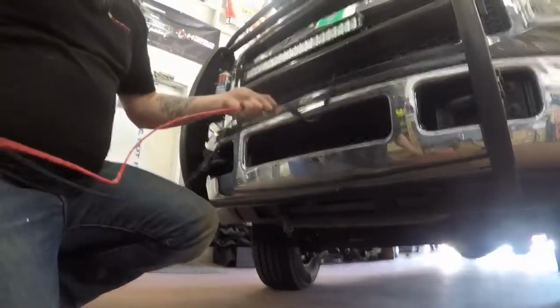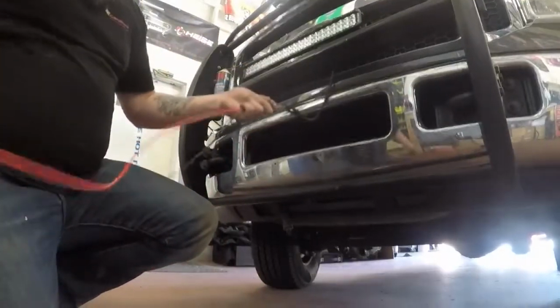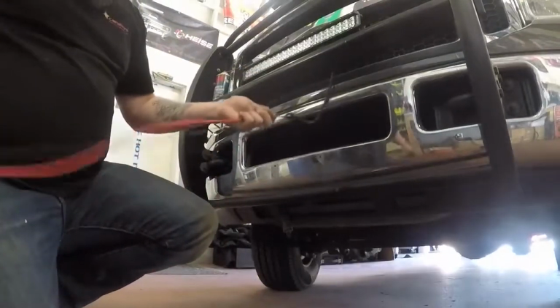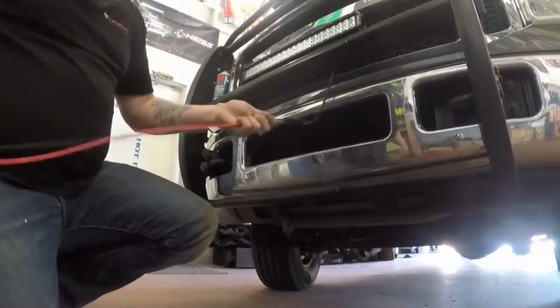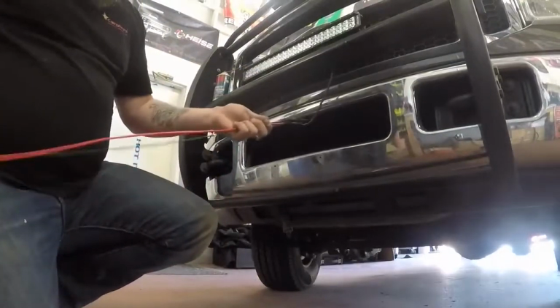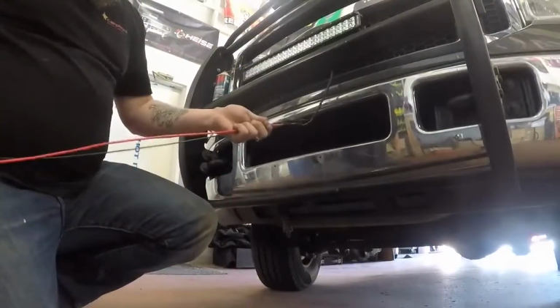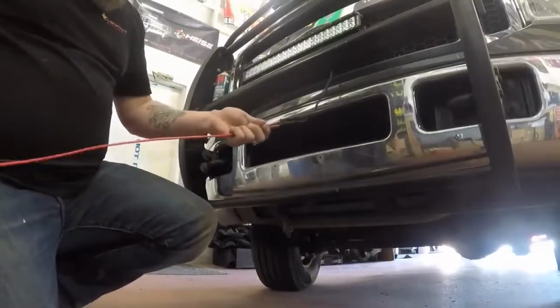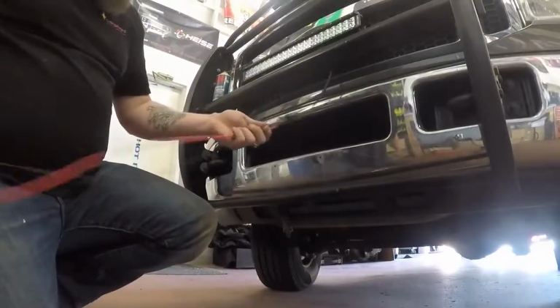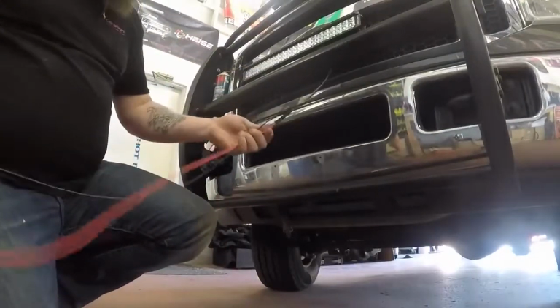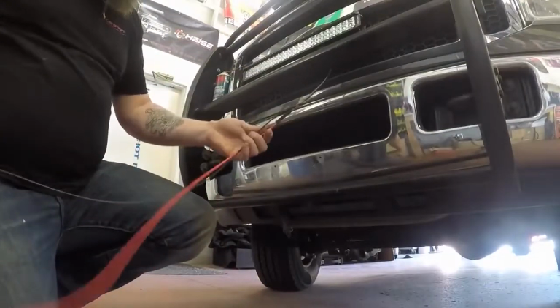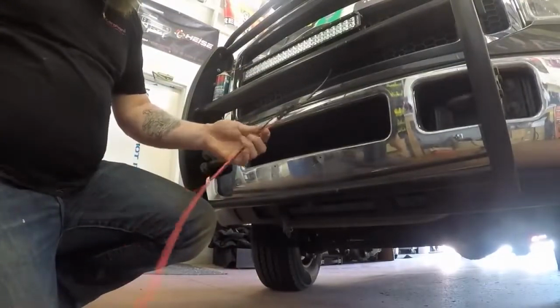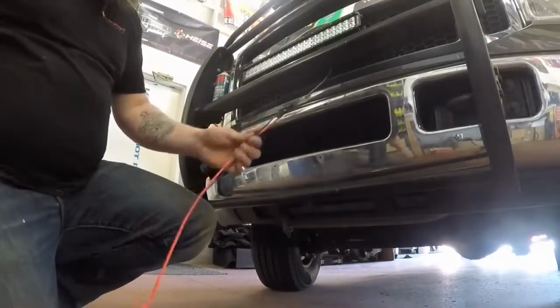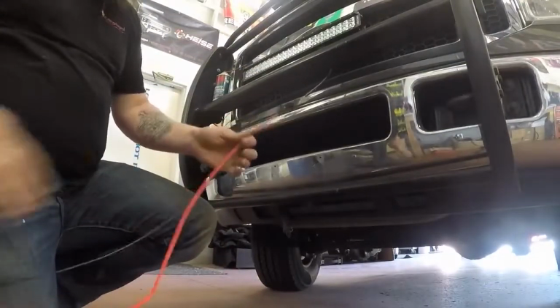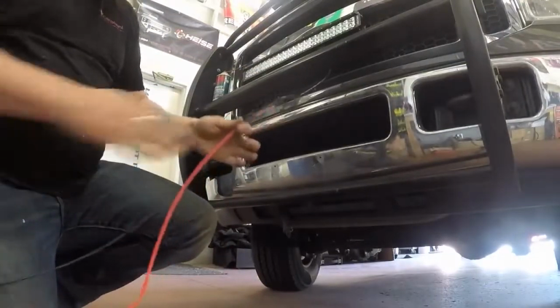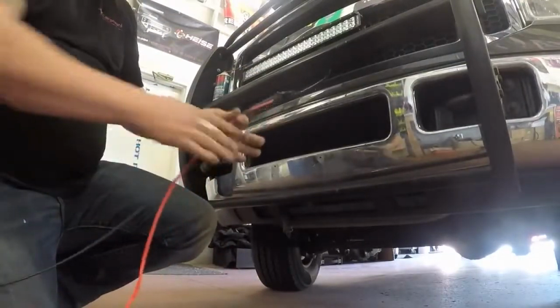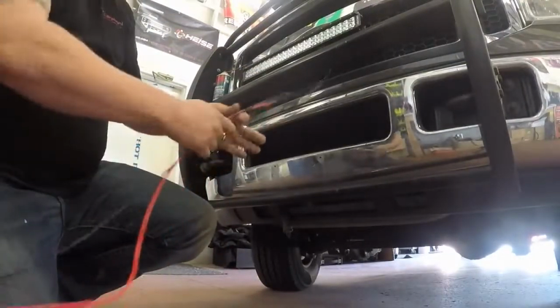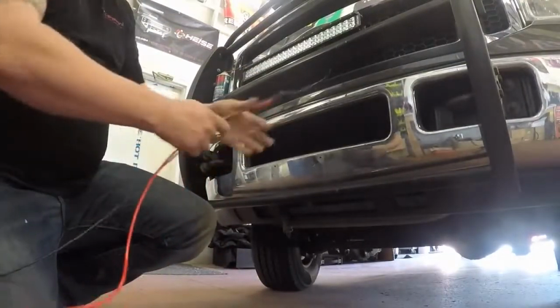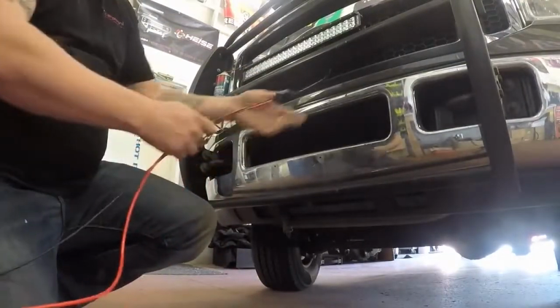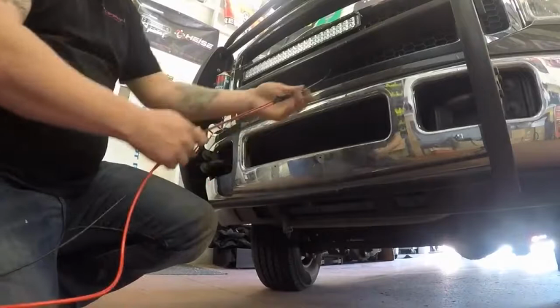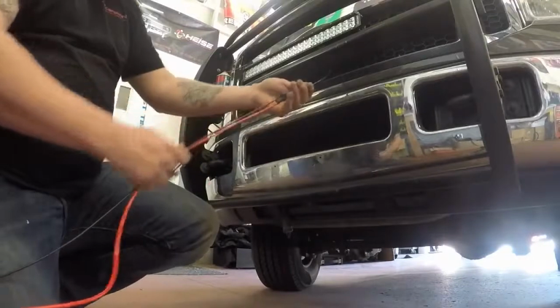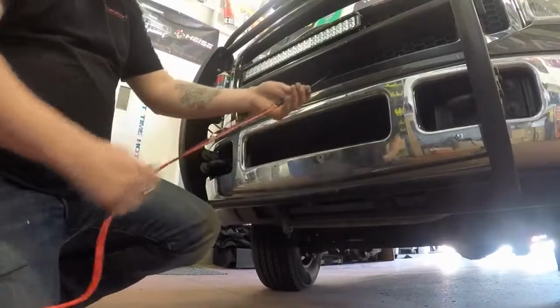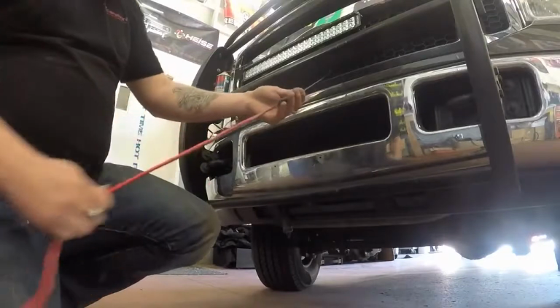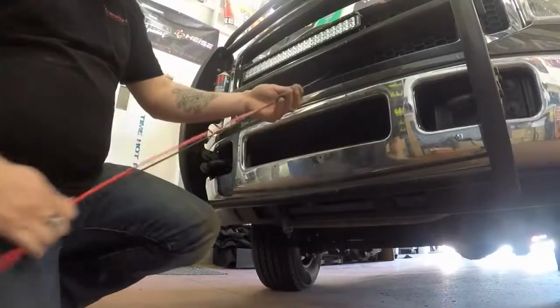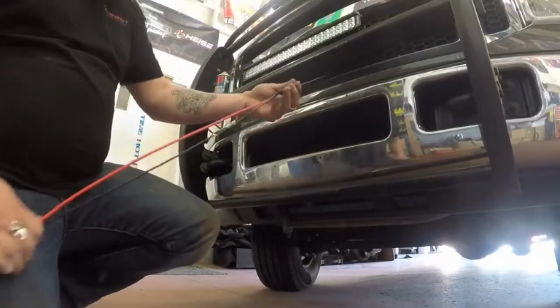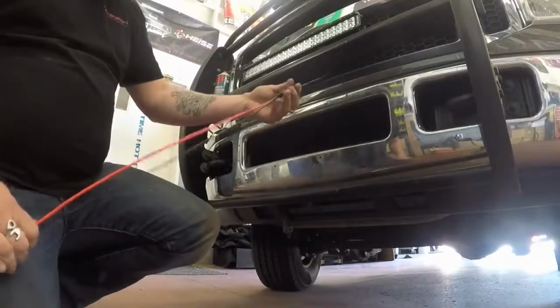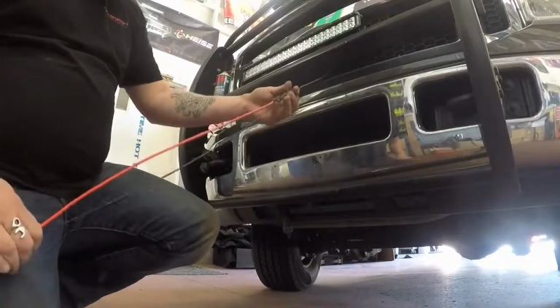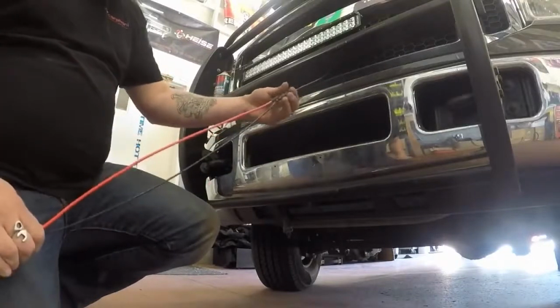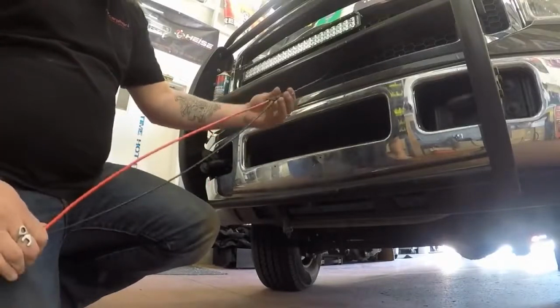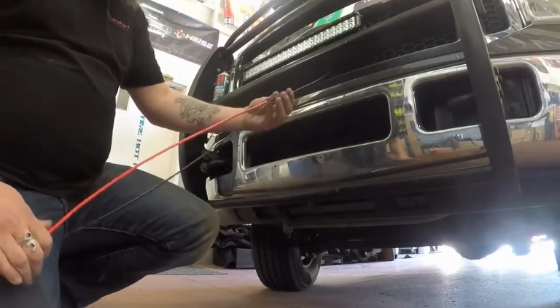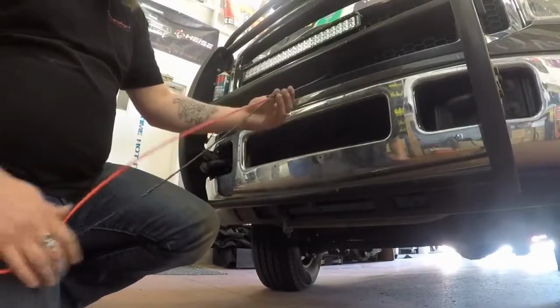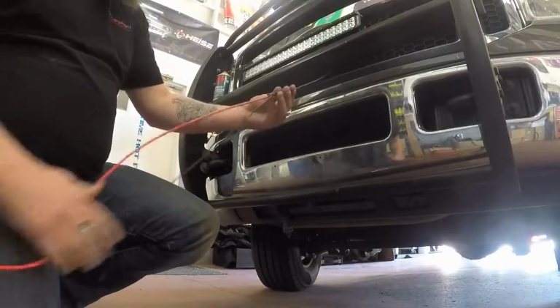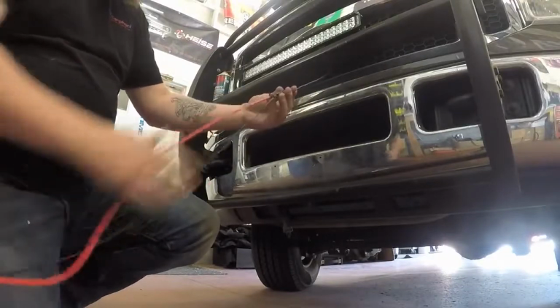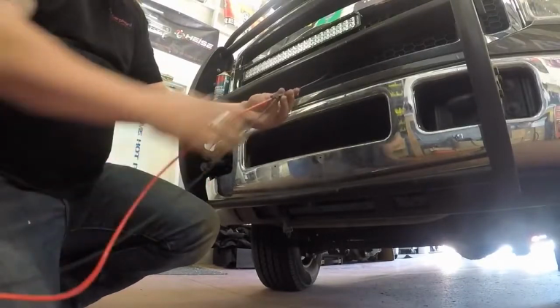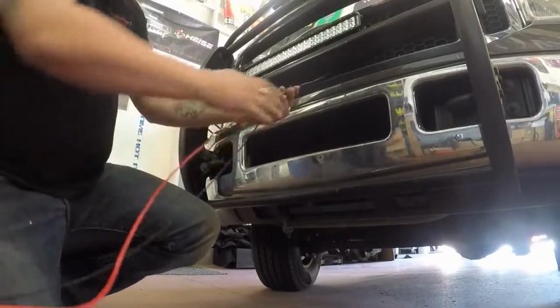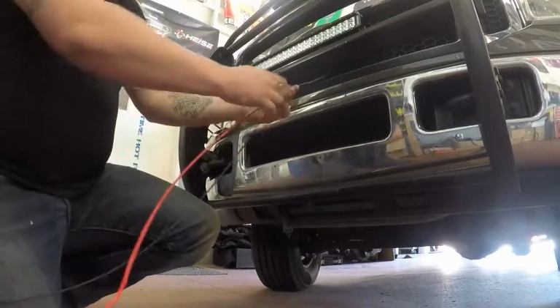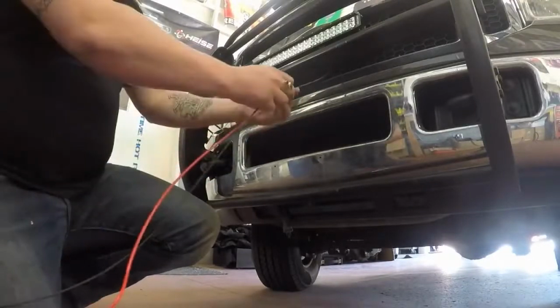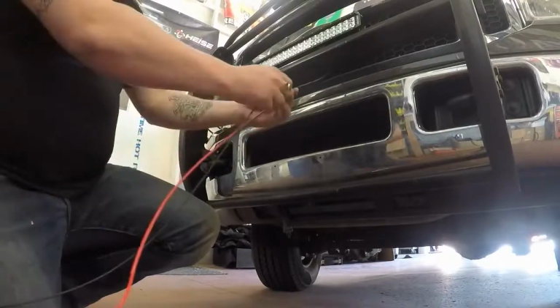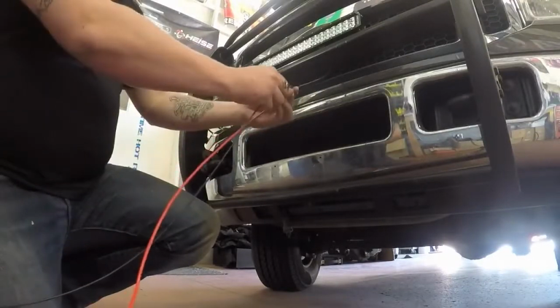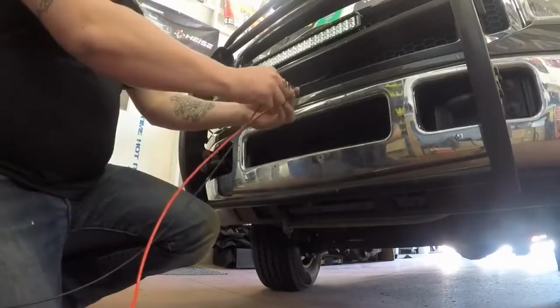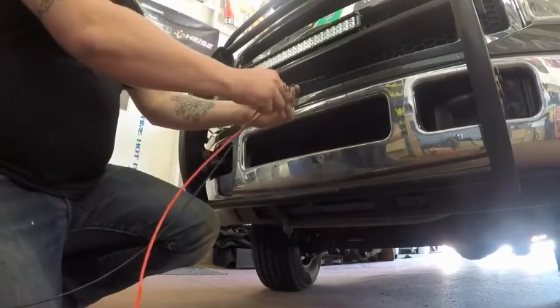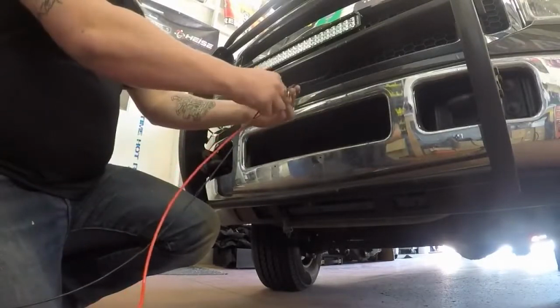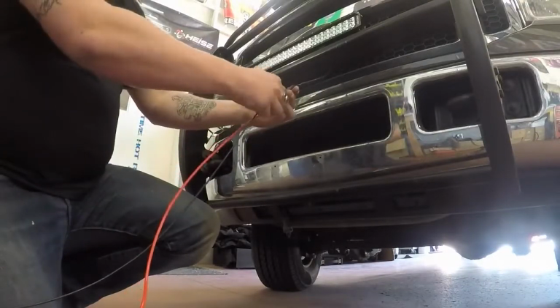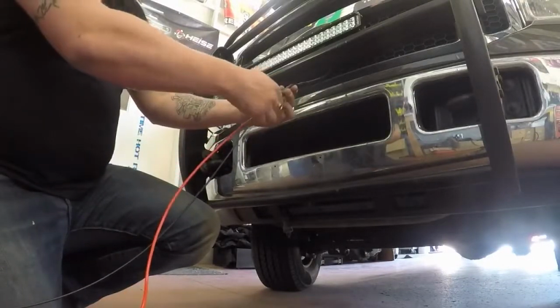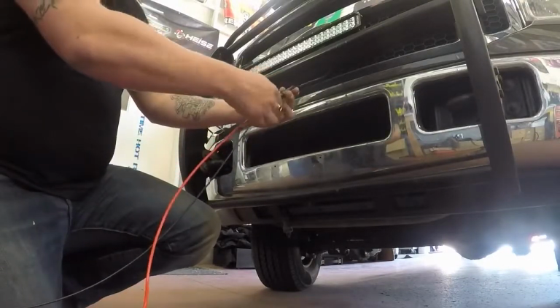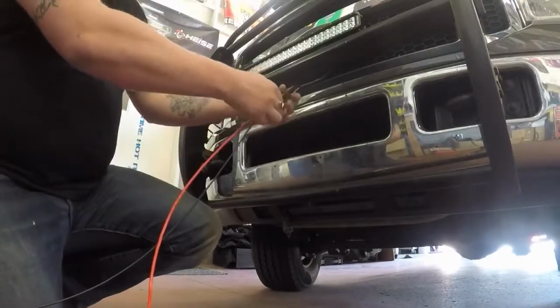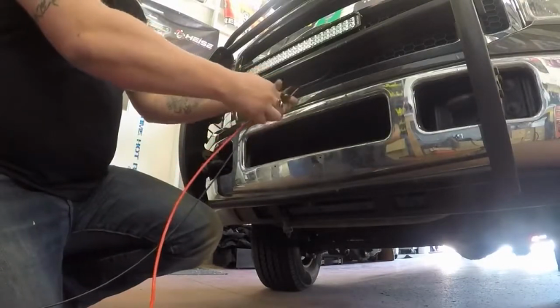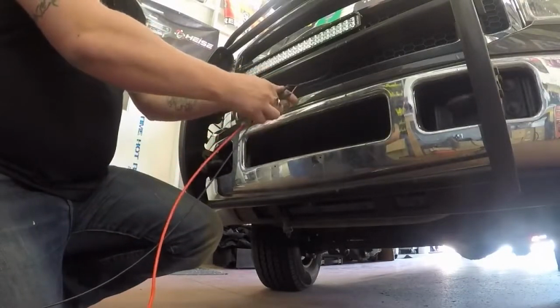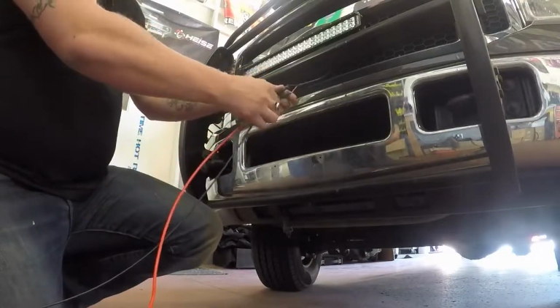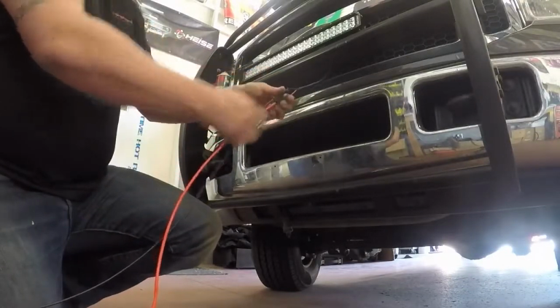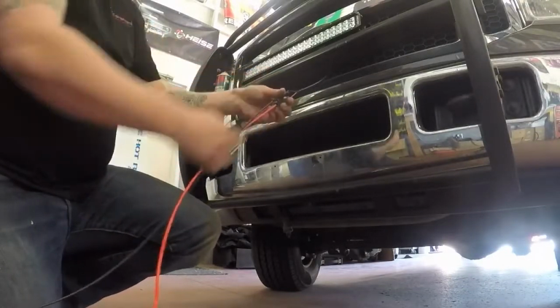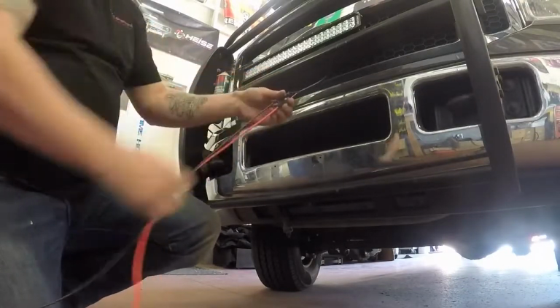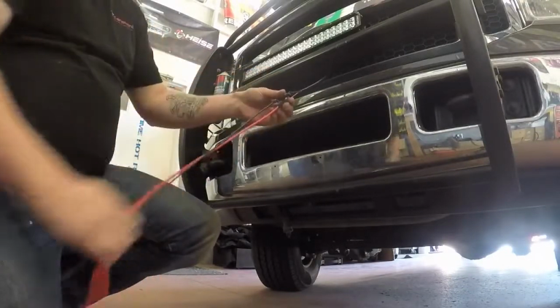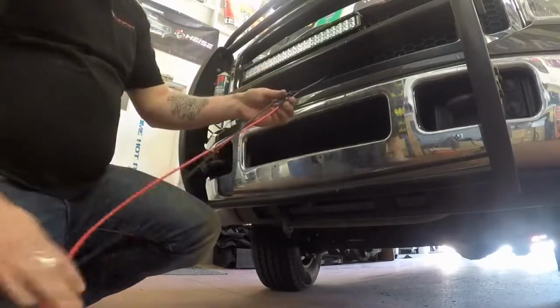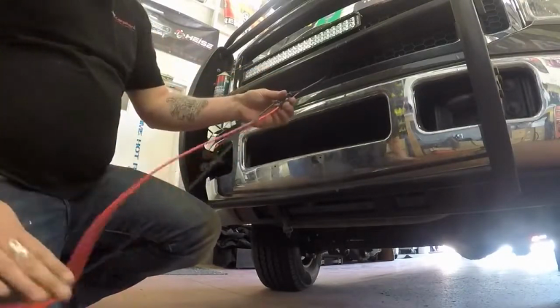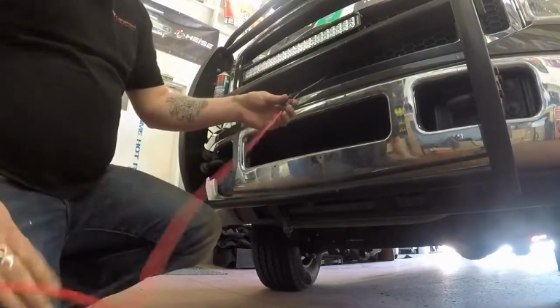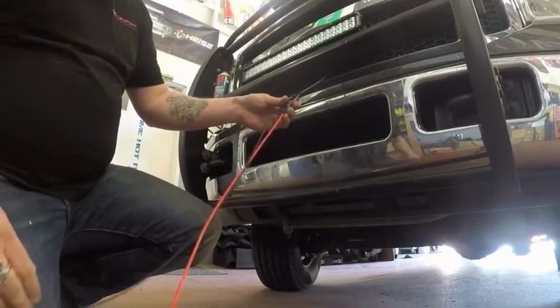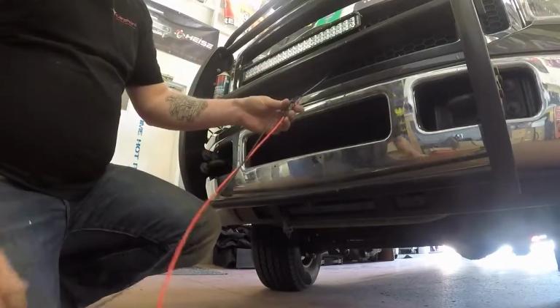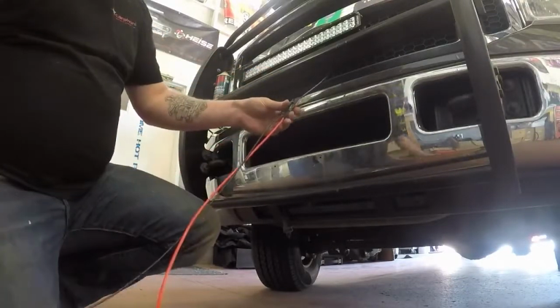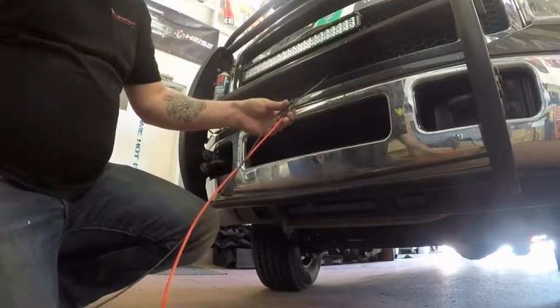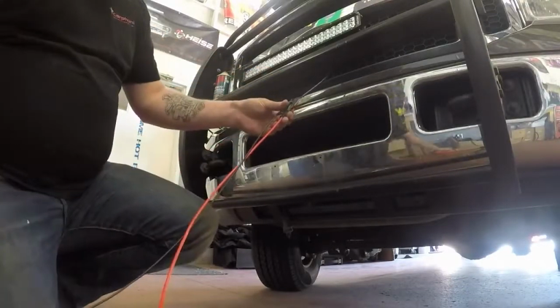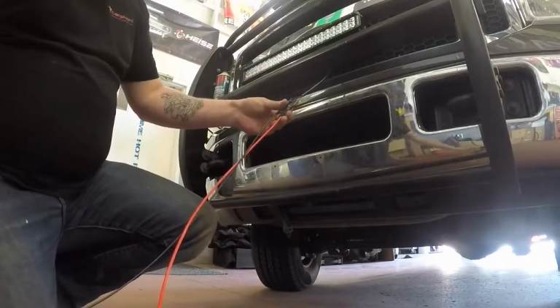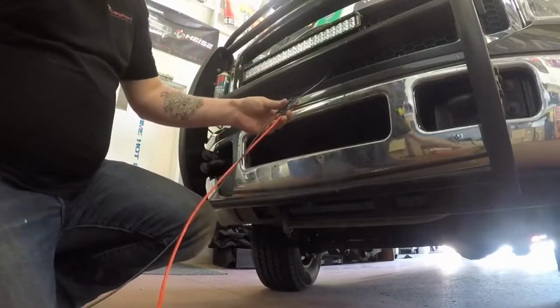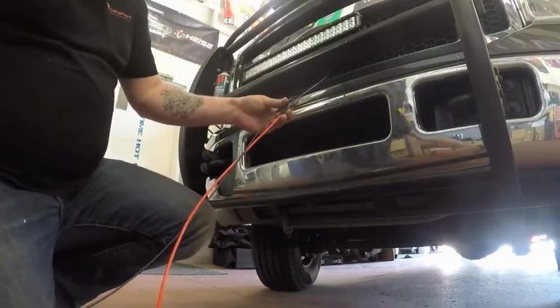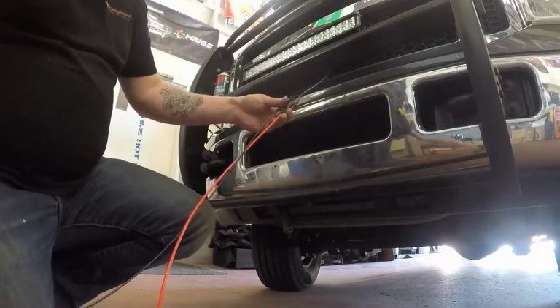I'm going to run these wires up, wrap them, make it look pretty, and hook them up and show you.